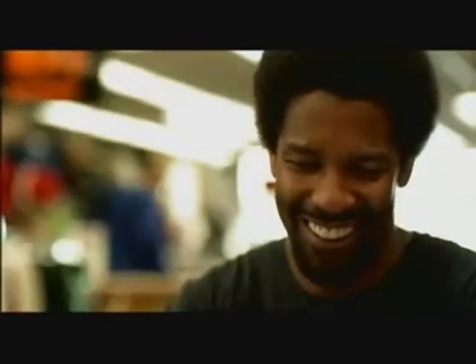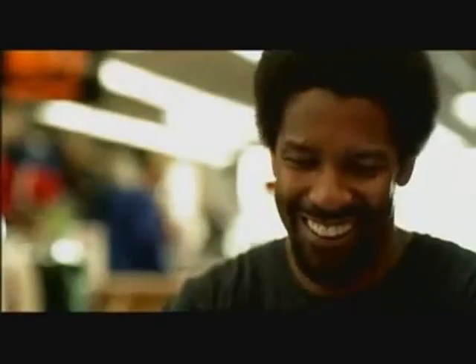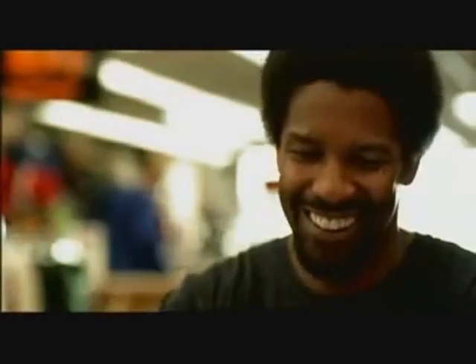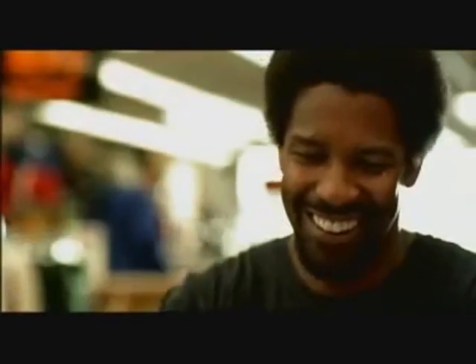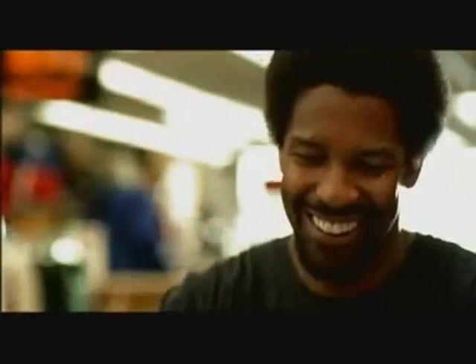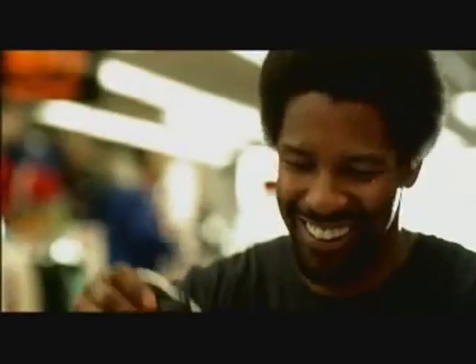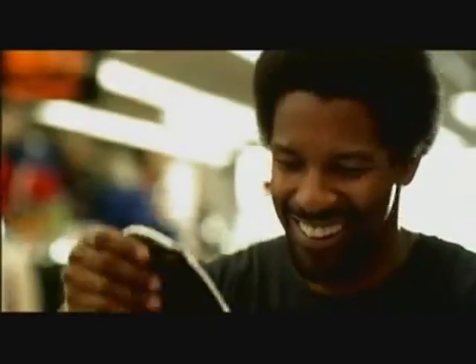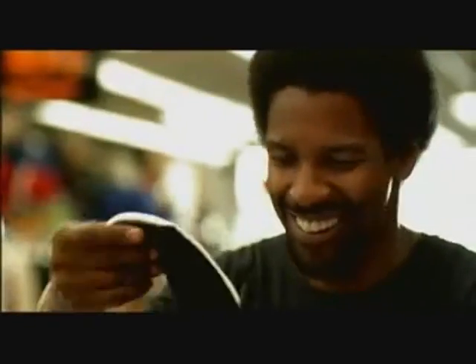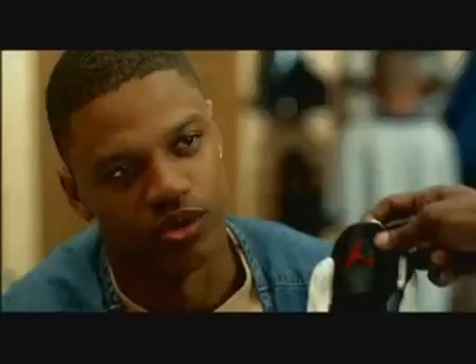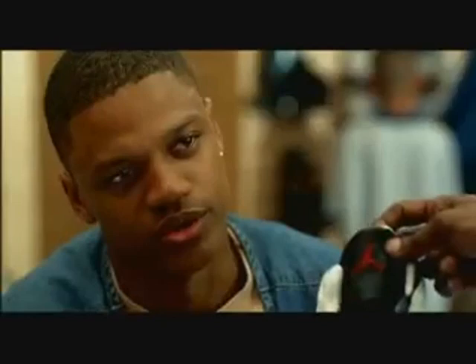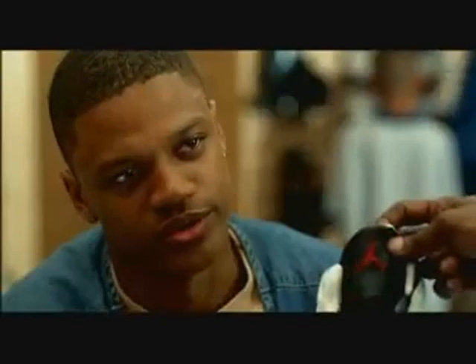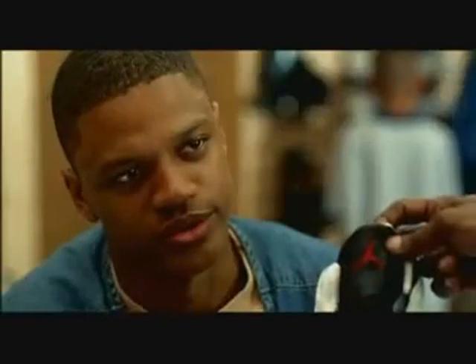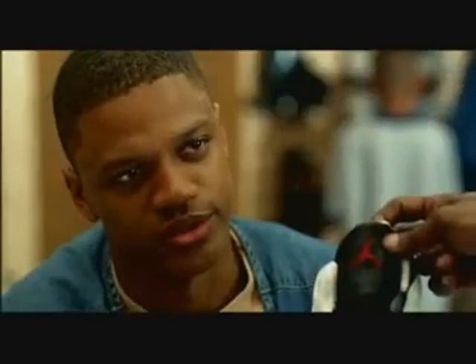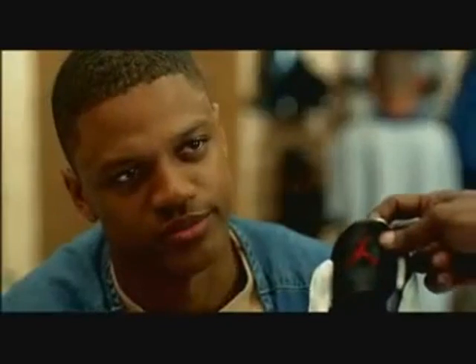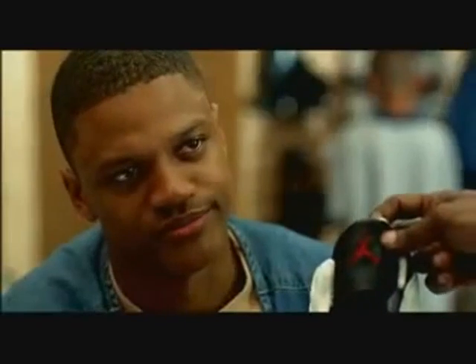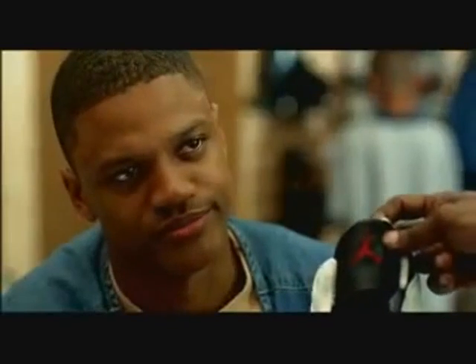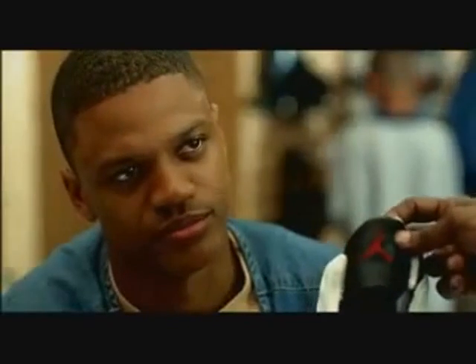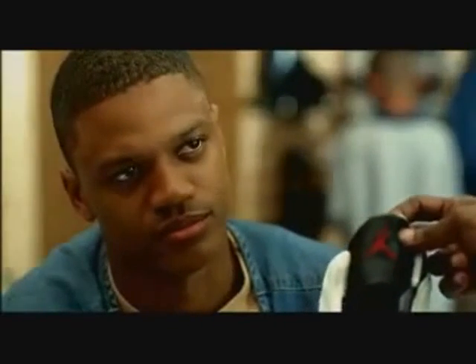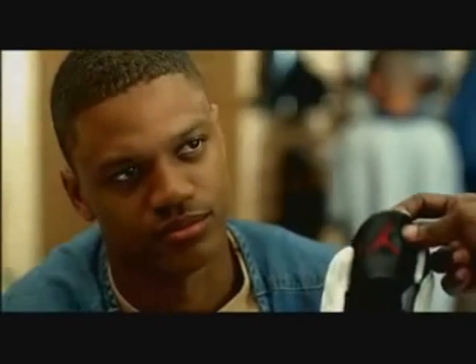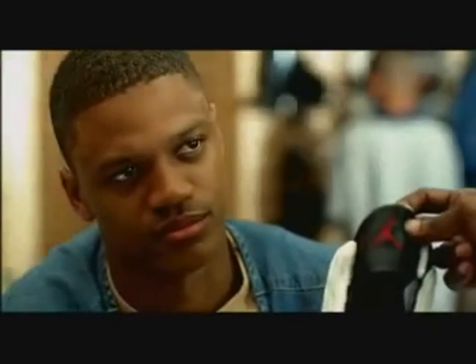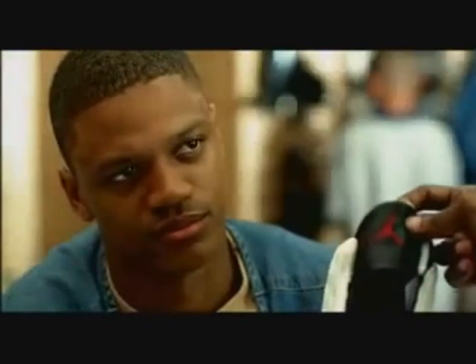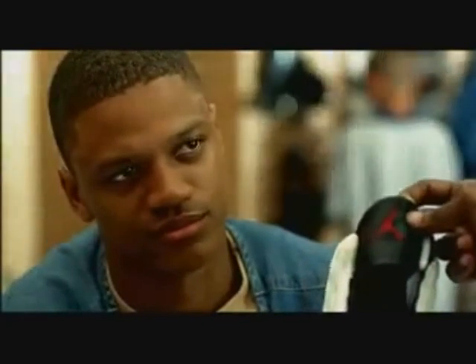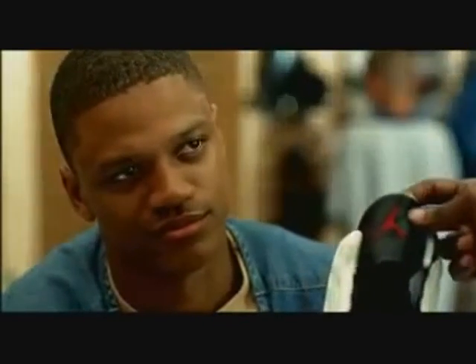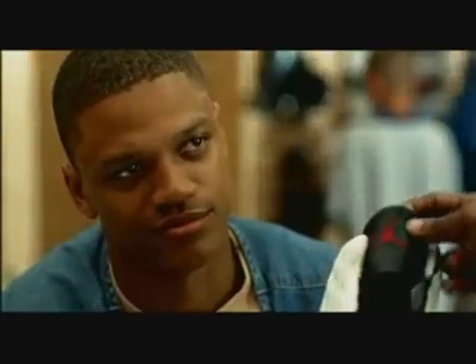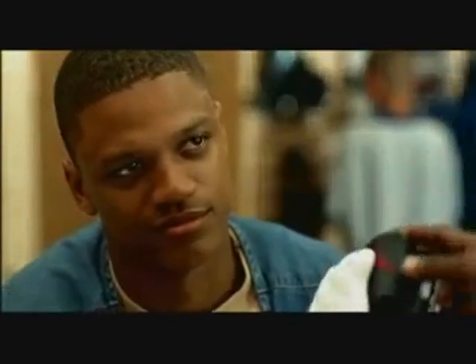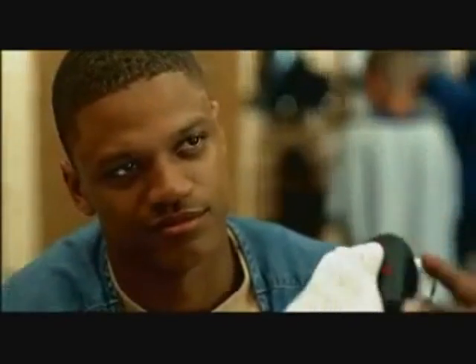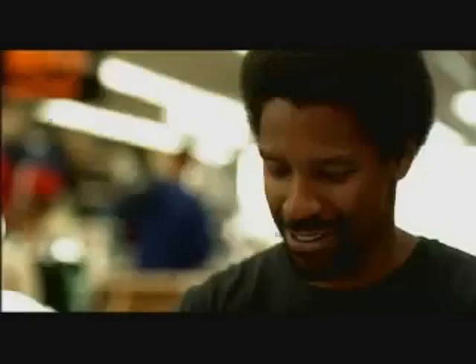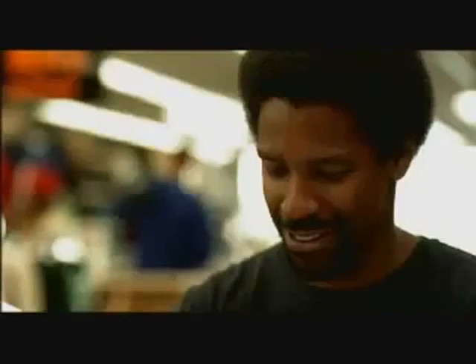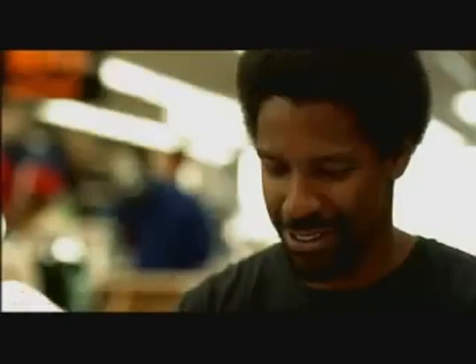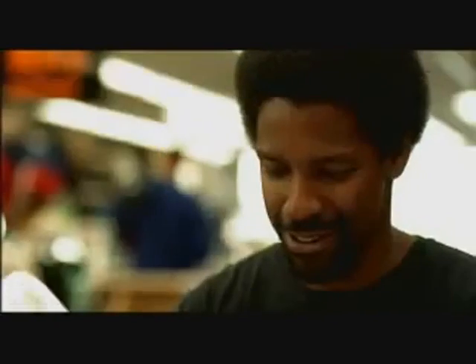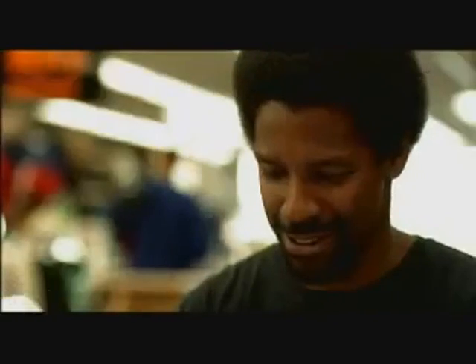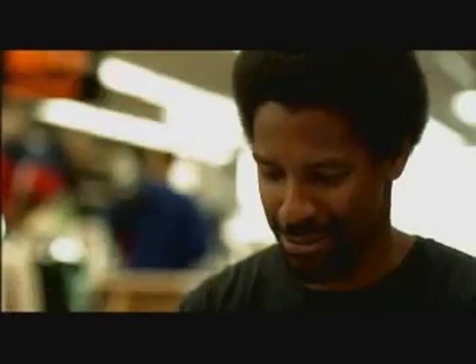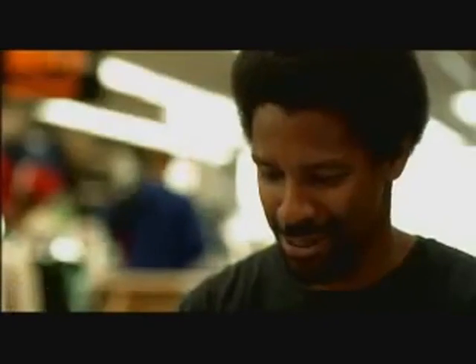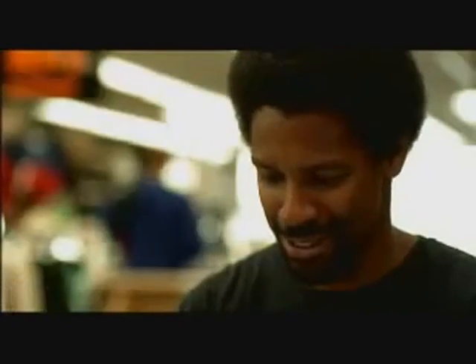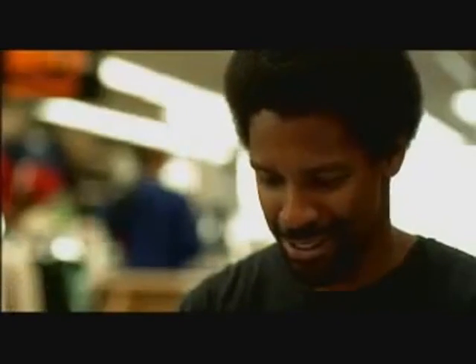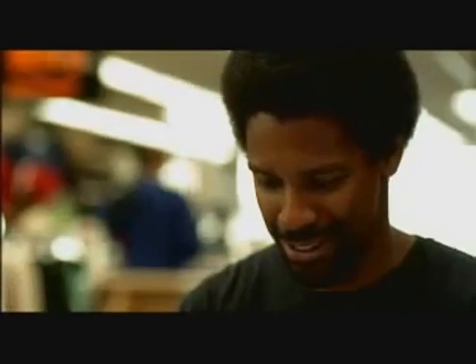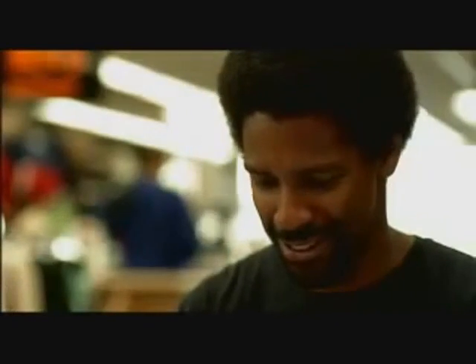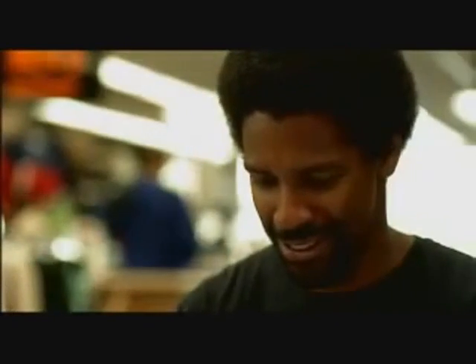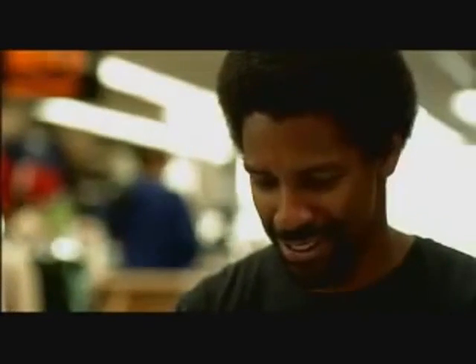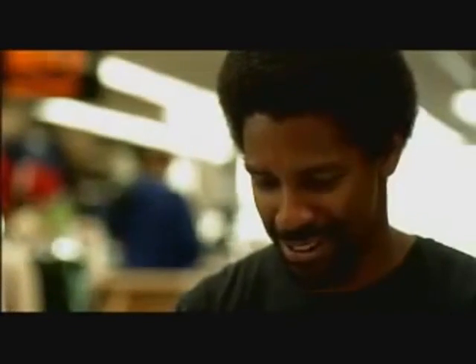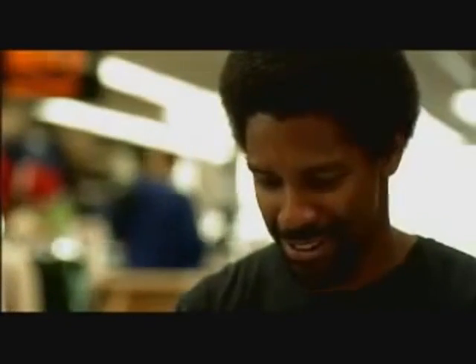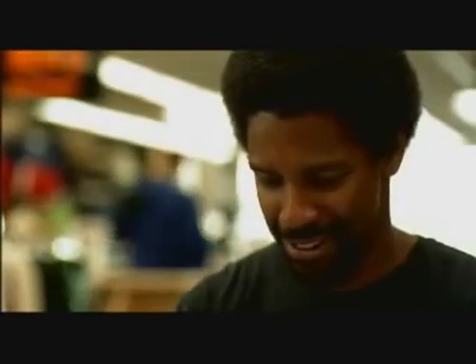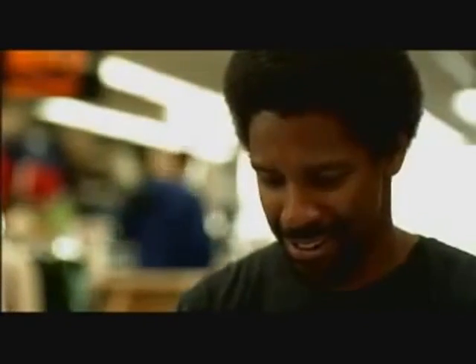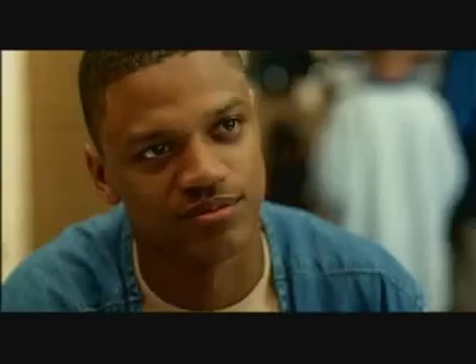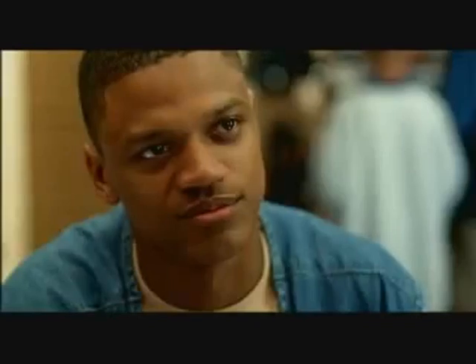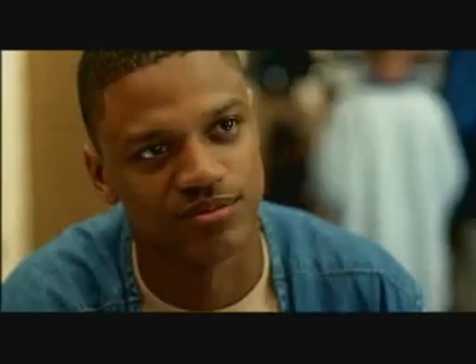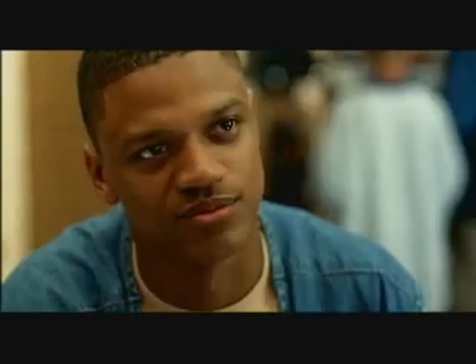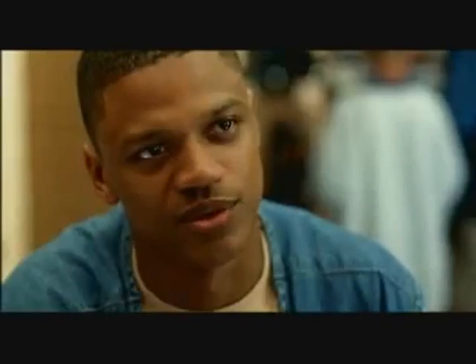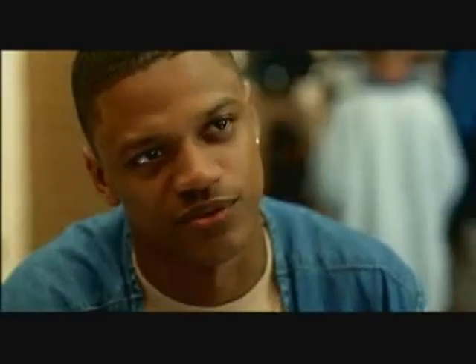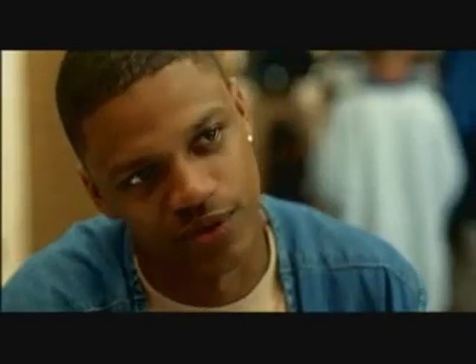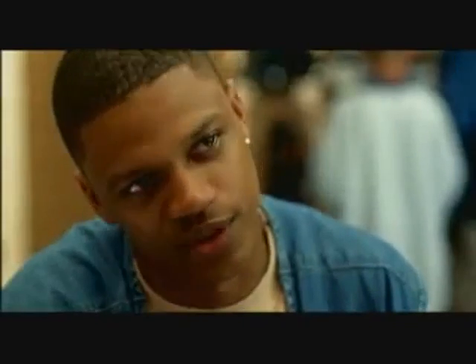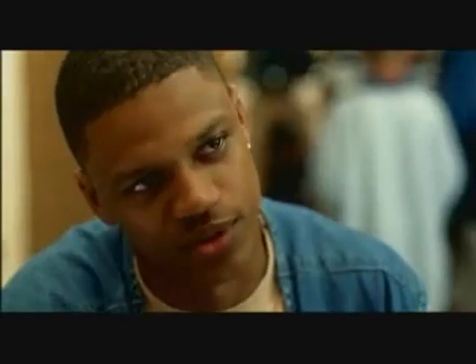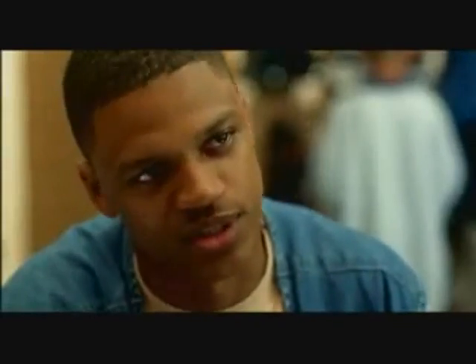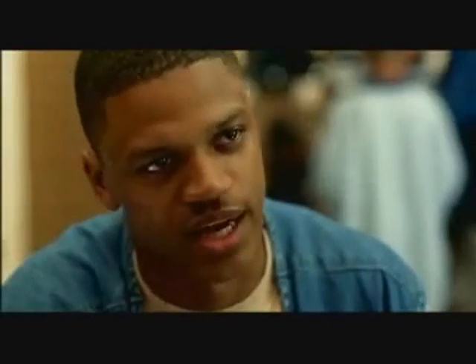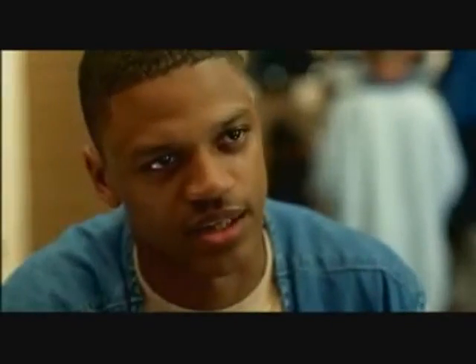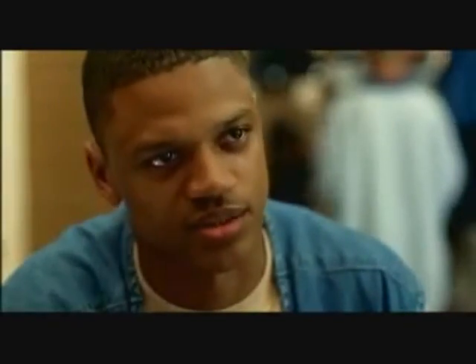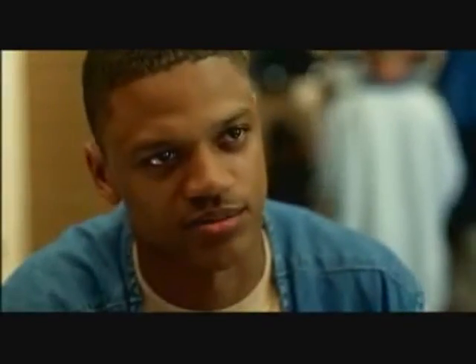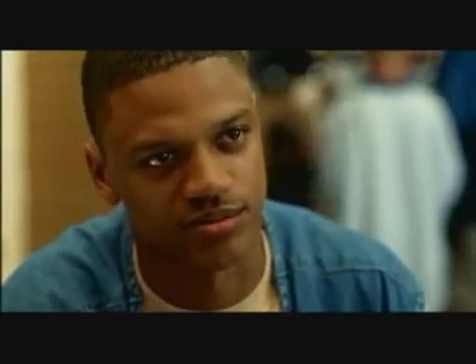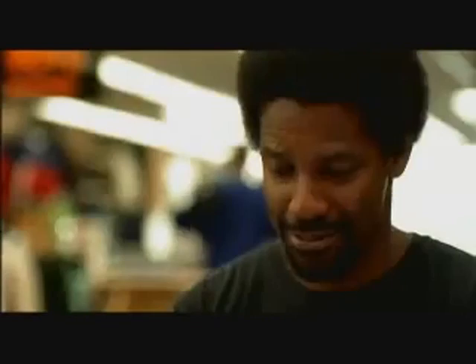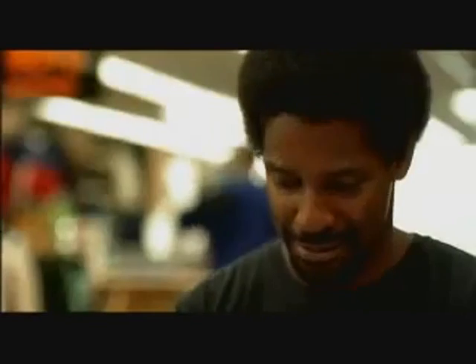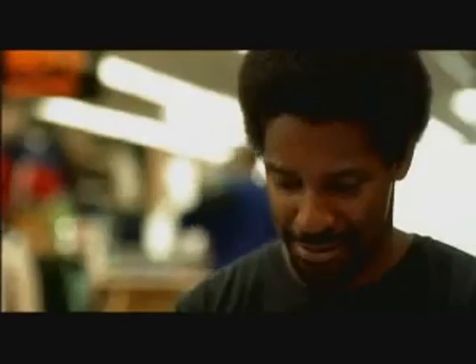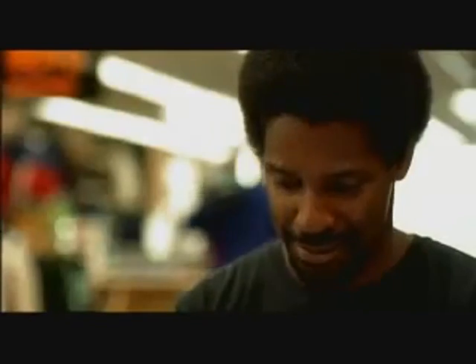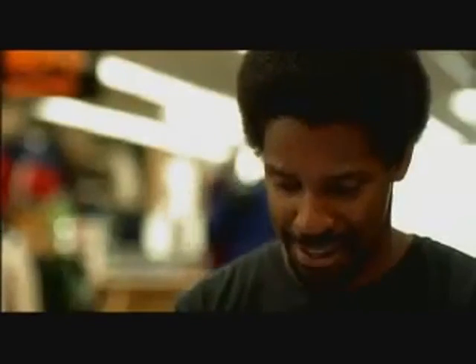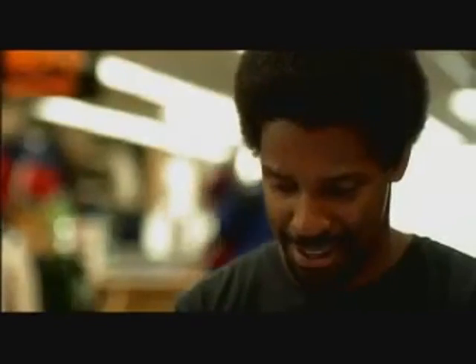These are the new Jordans. That's it, huh? Yeah, how much these cost, man? $139. $150 with tax. $150?